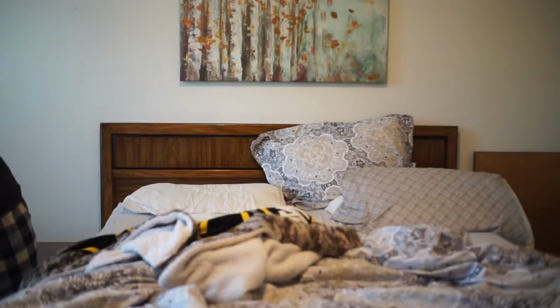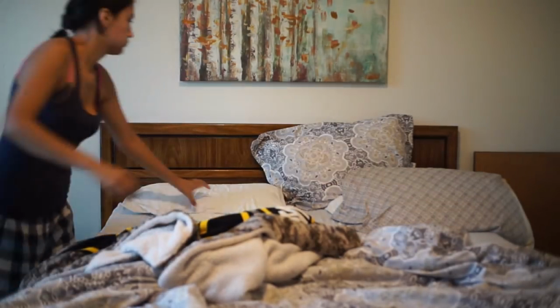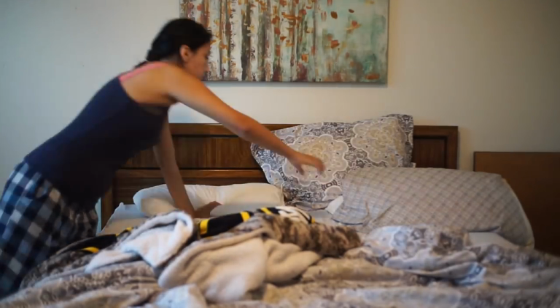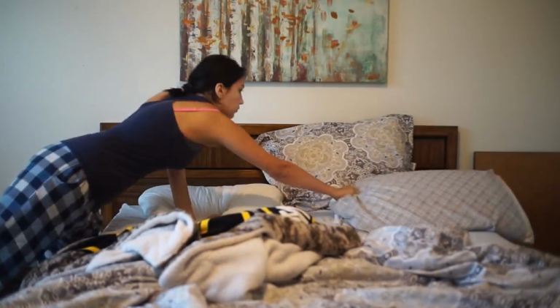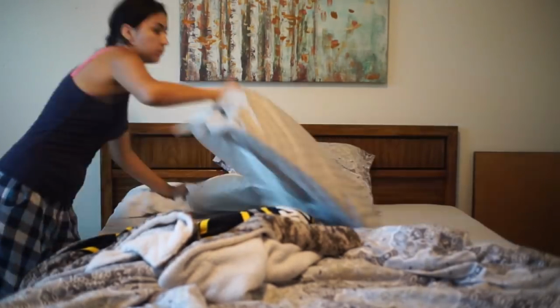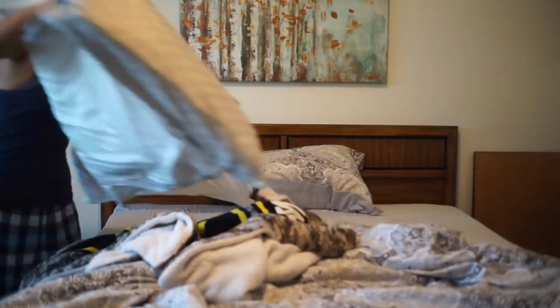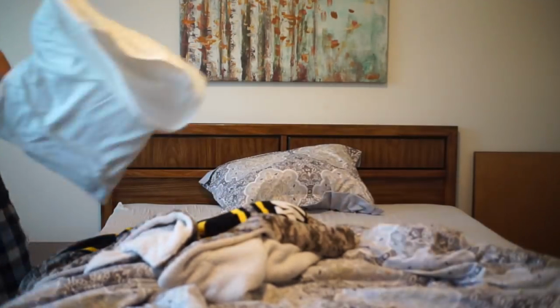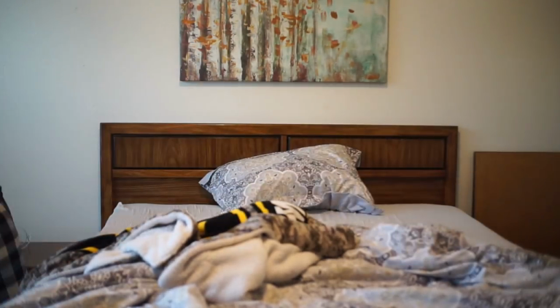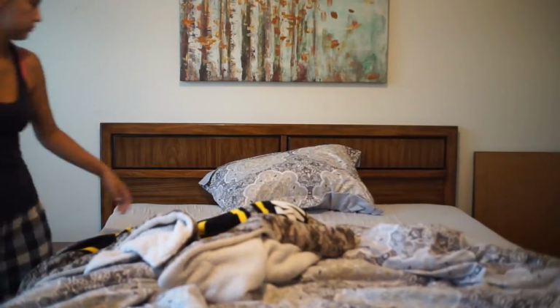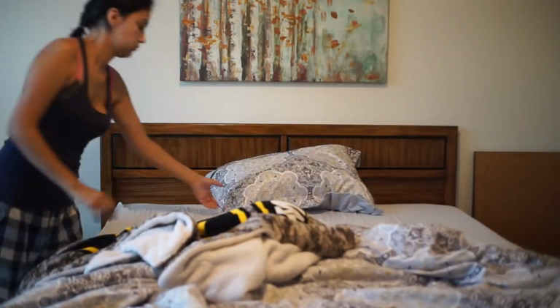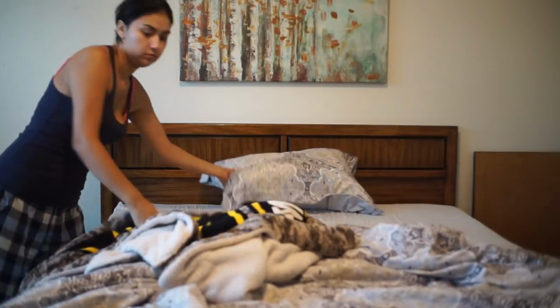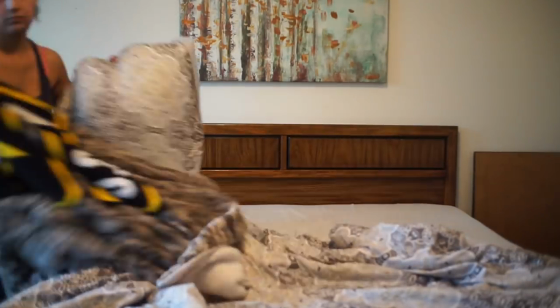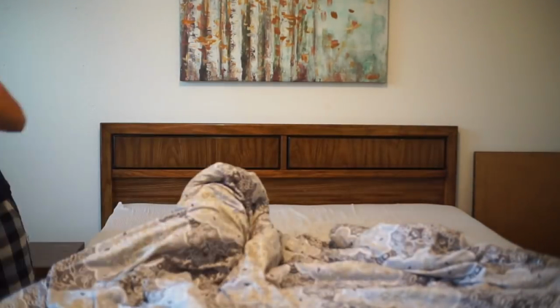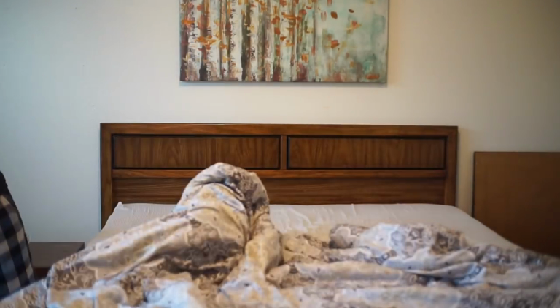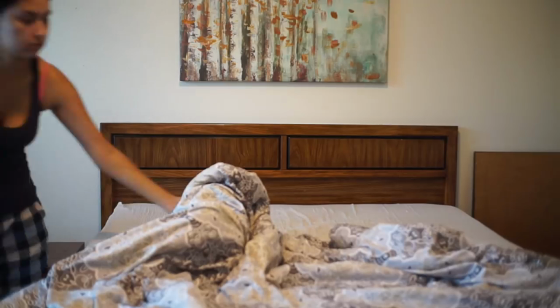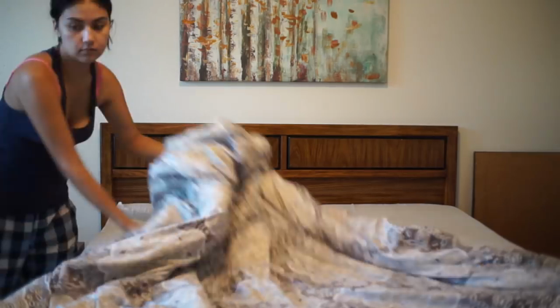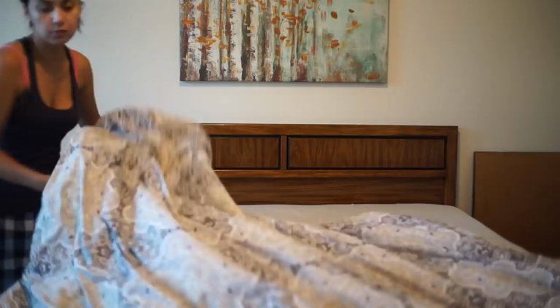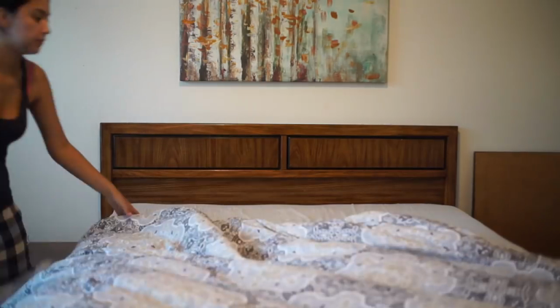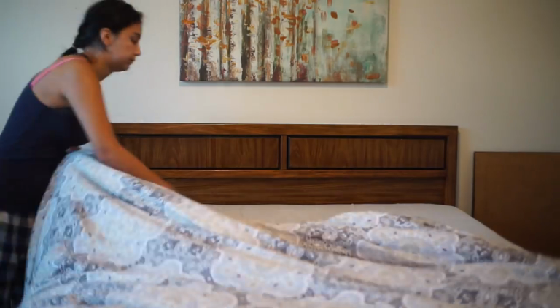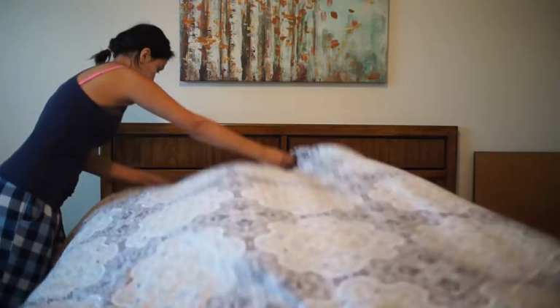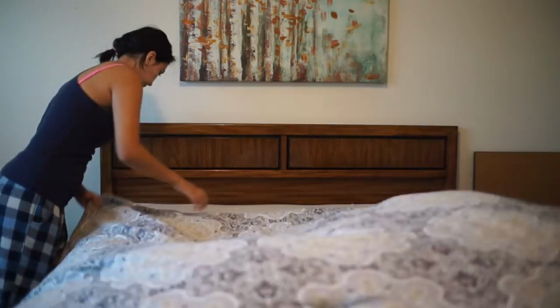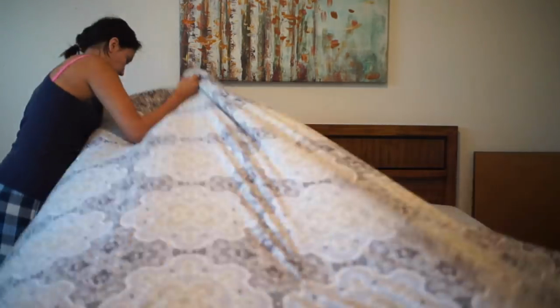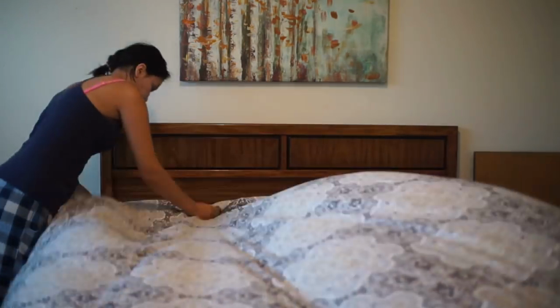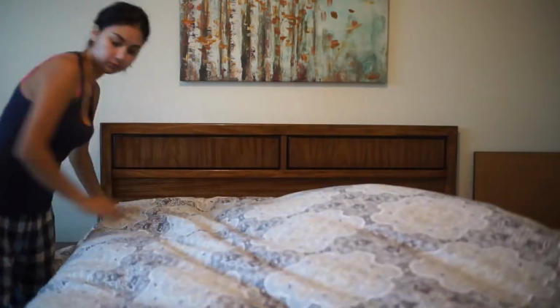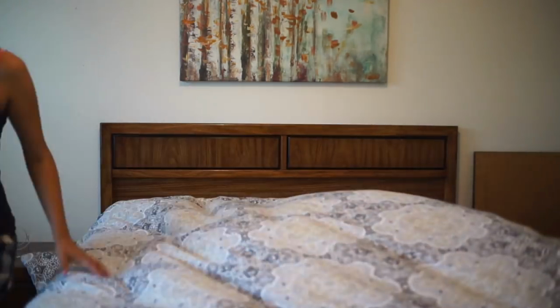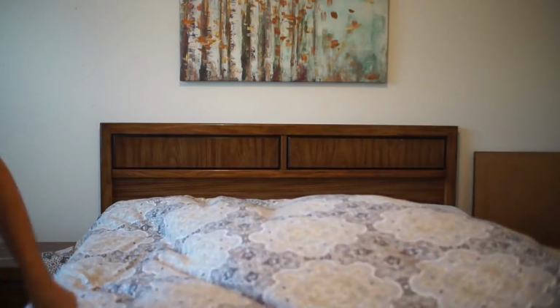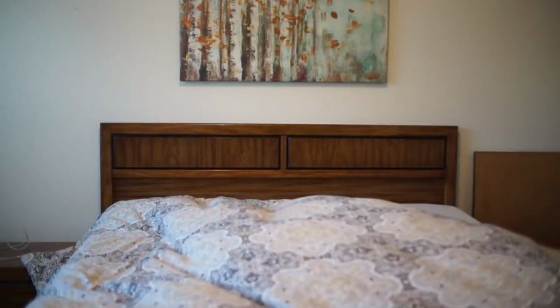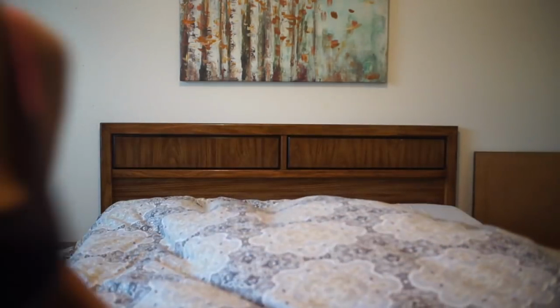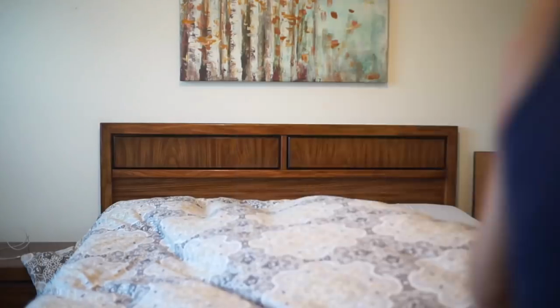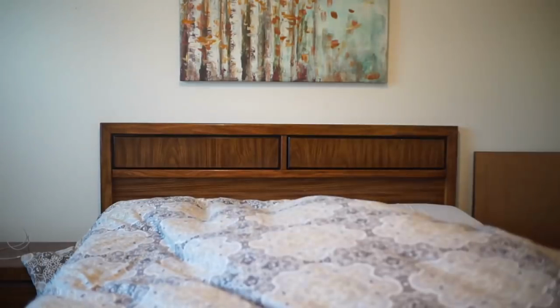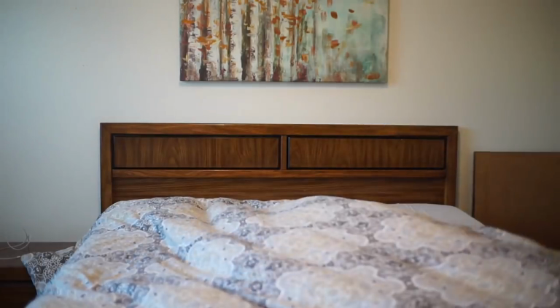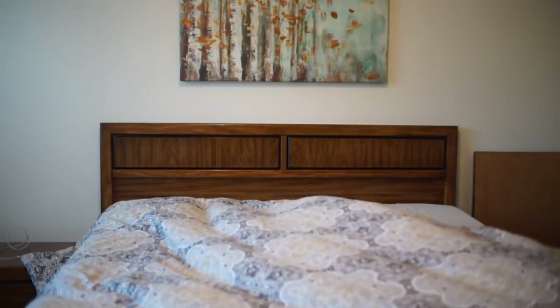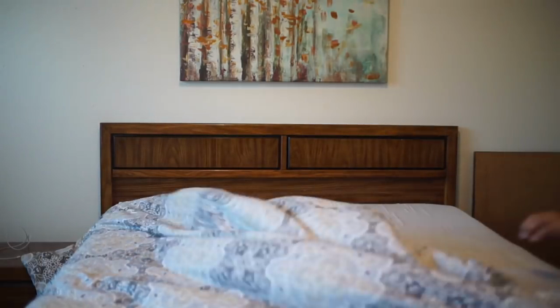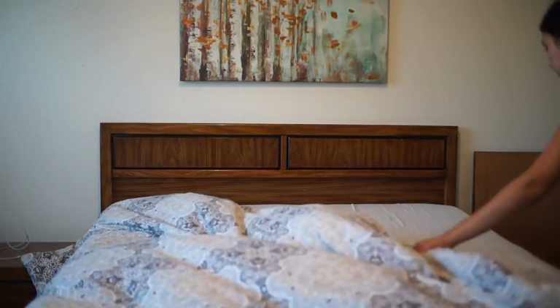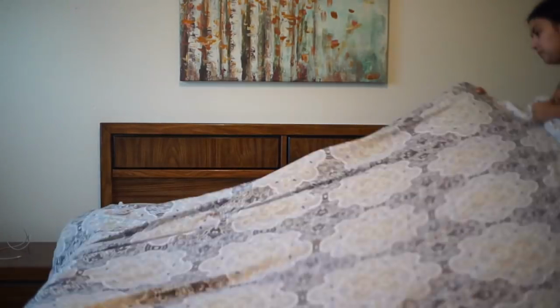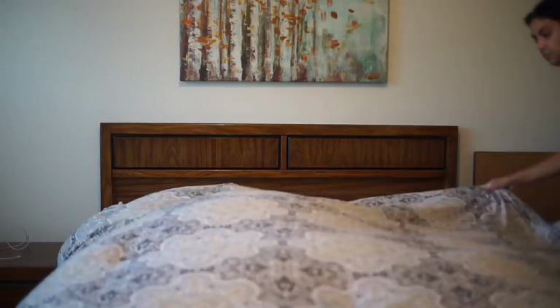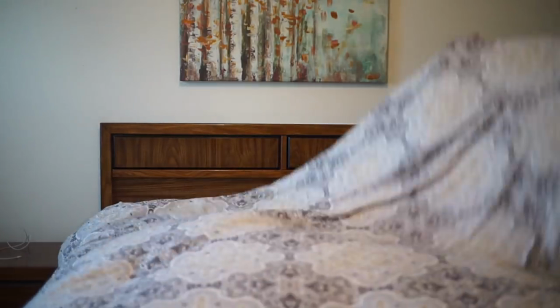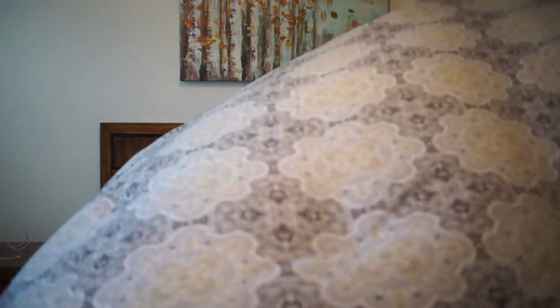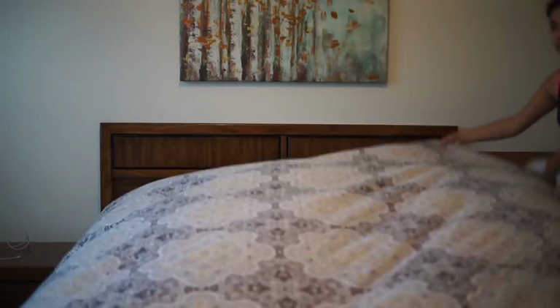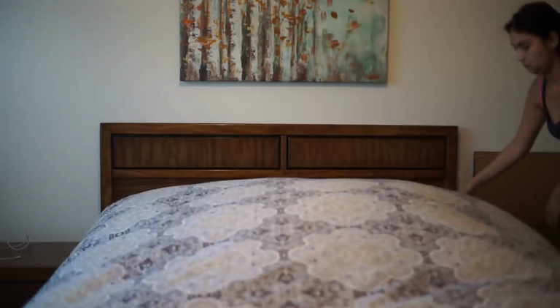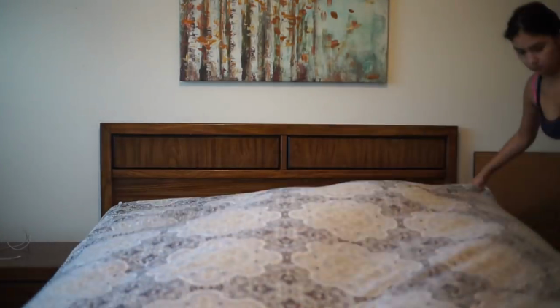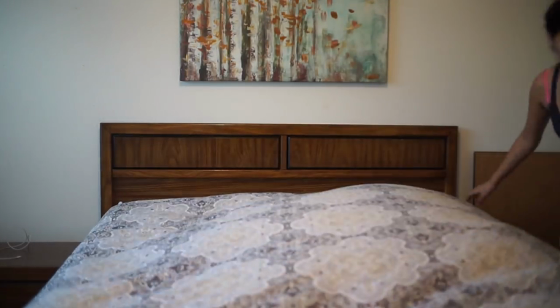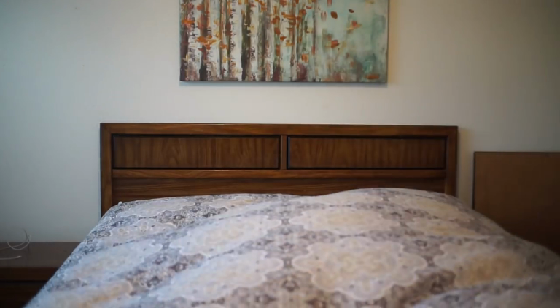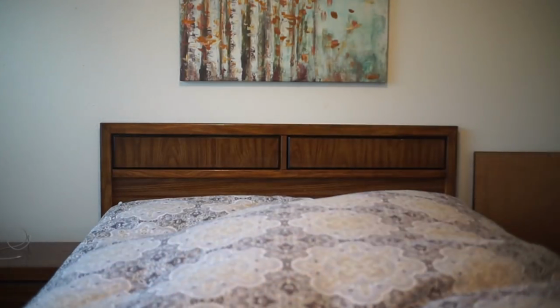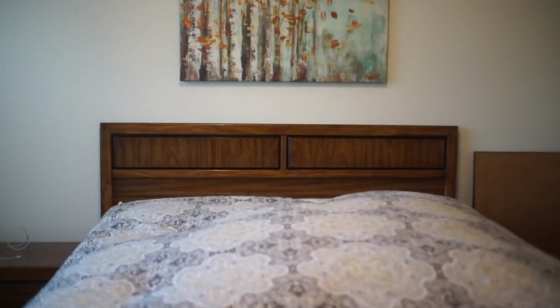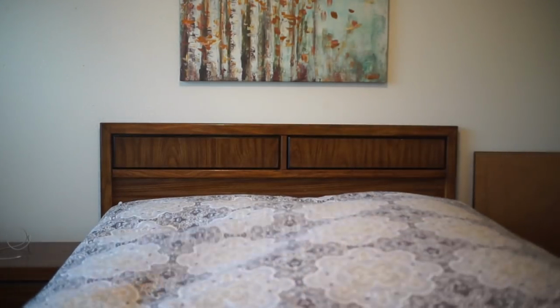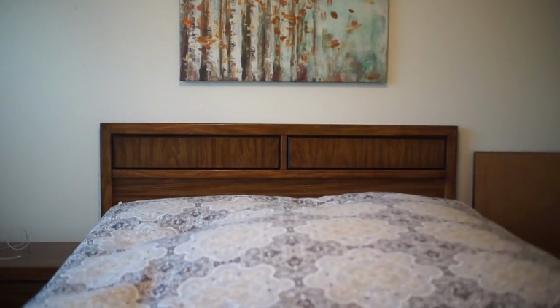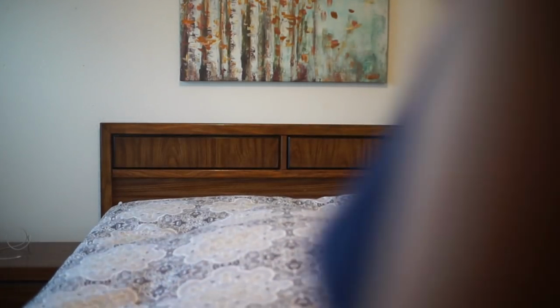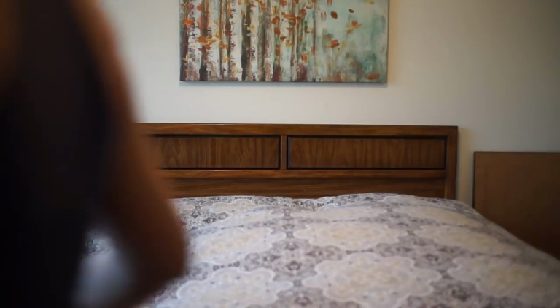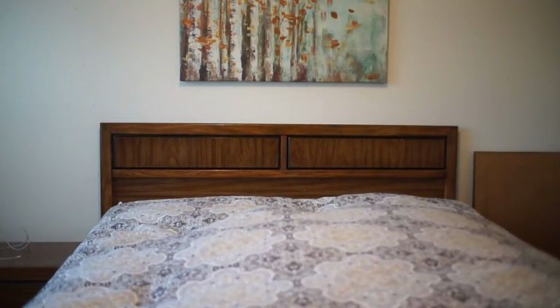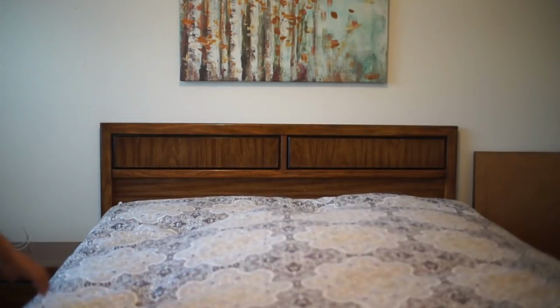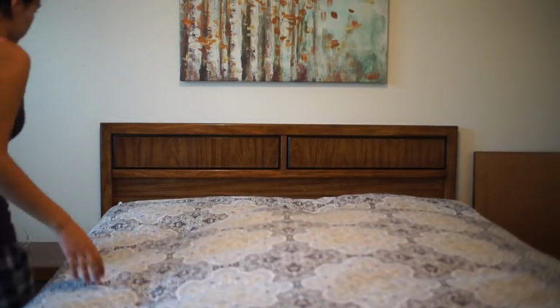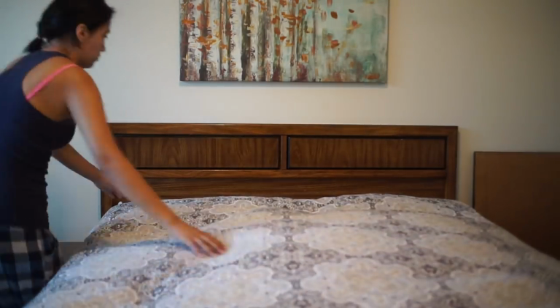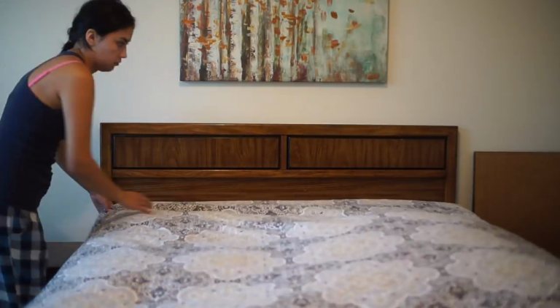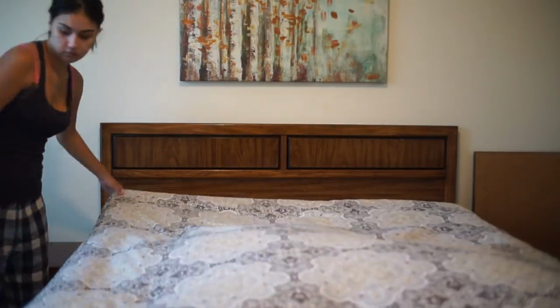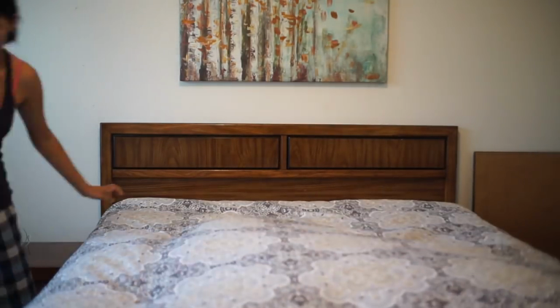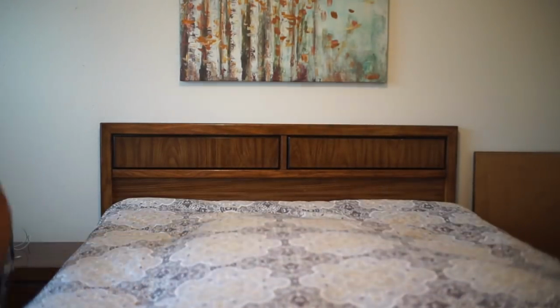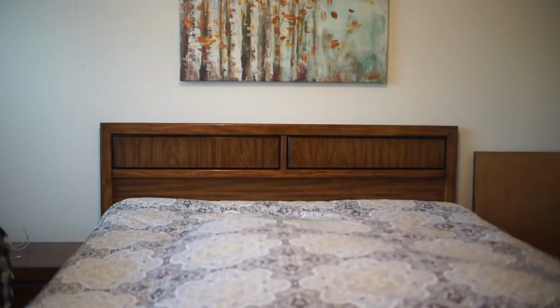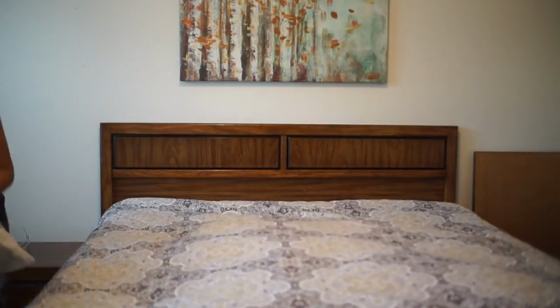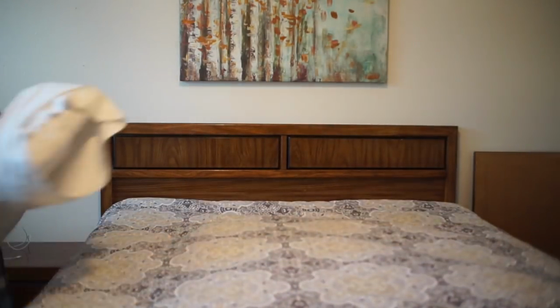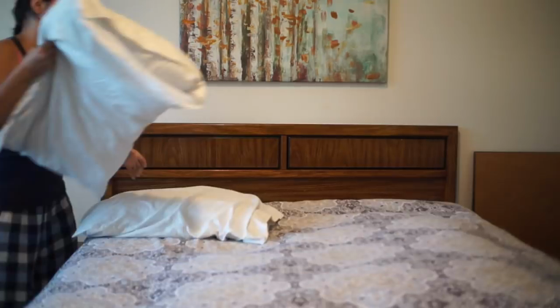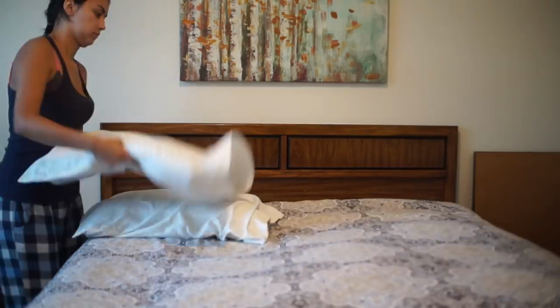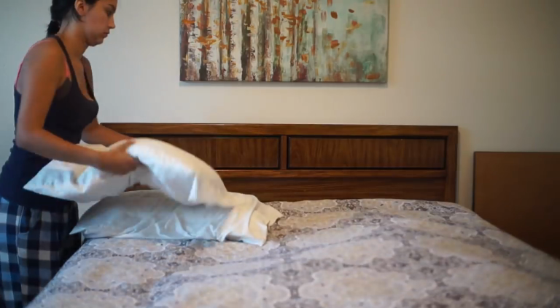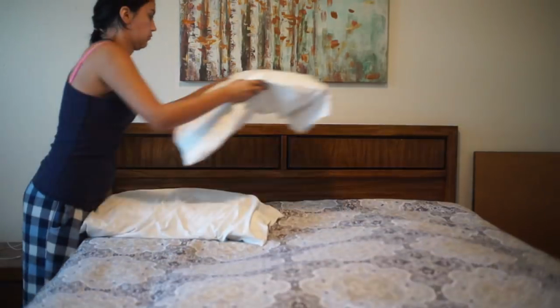While homegirl gets ready, I'm going to go and make my bed since everyone is out of bed and pretty much getting ready for the day.